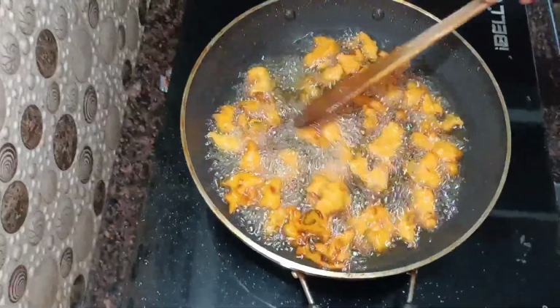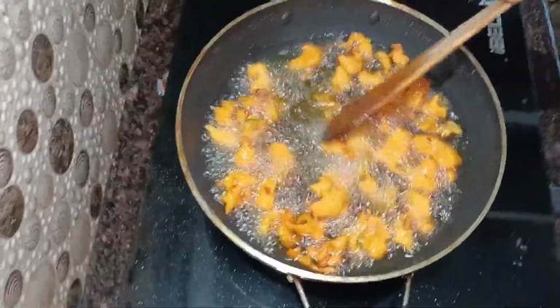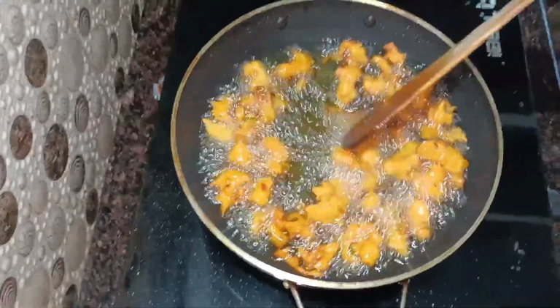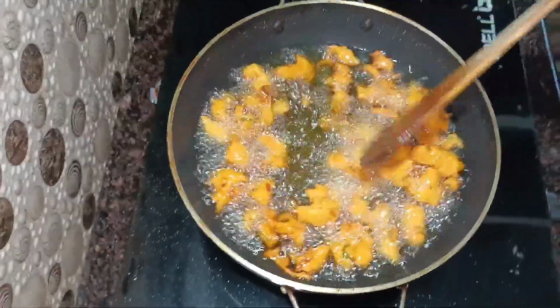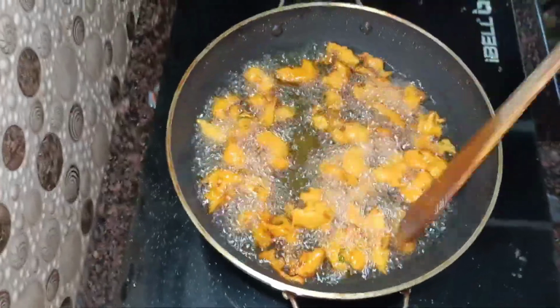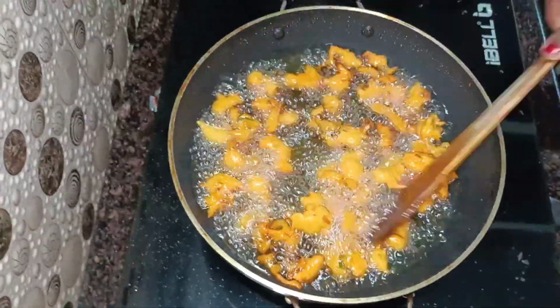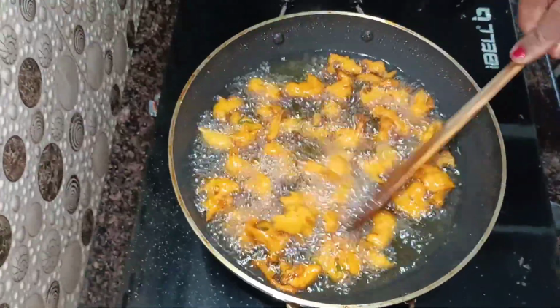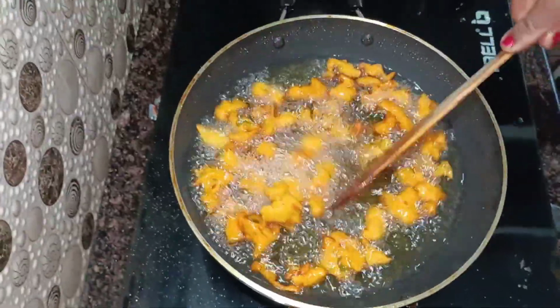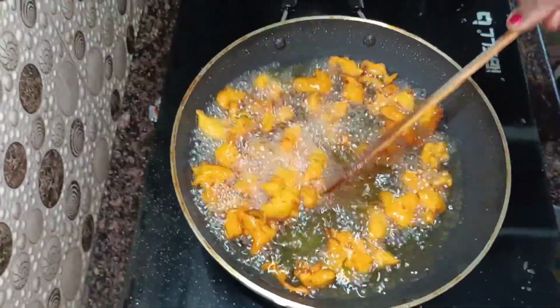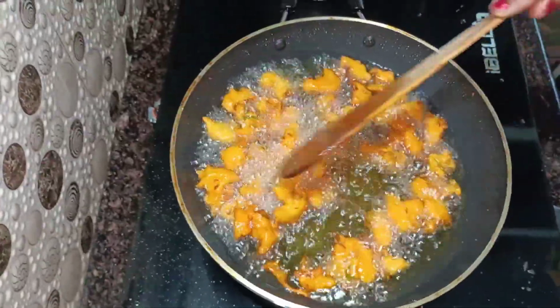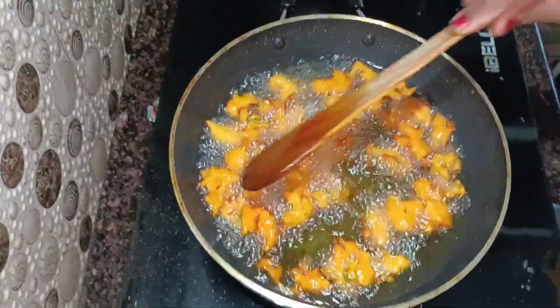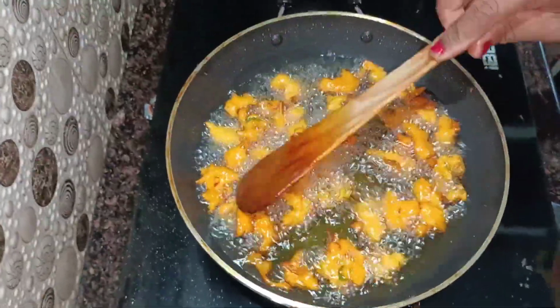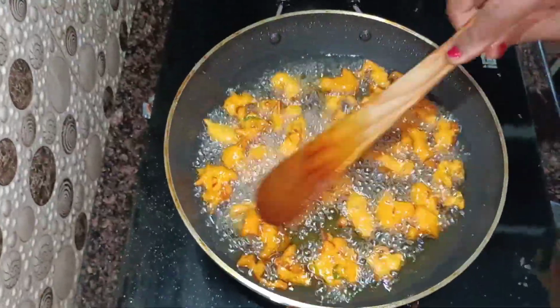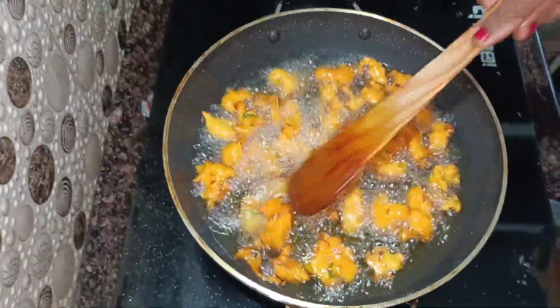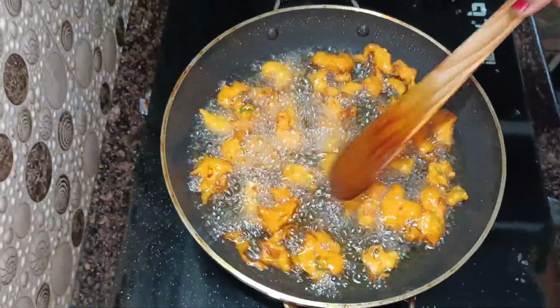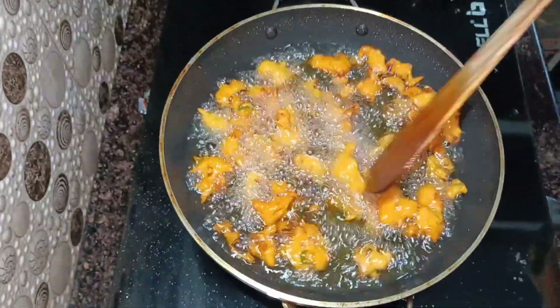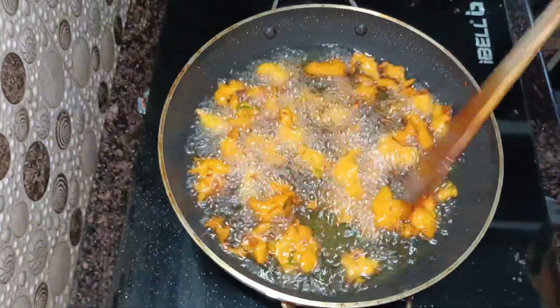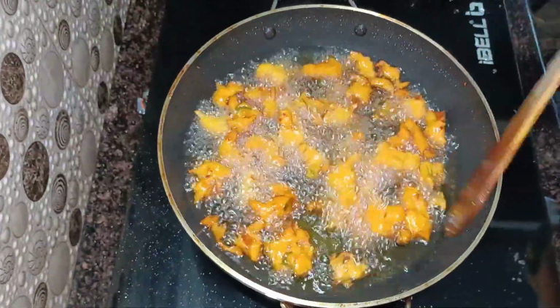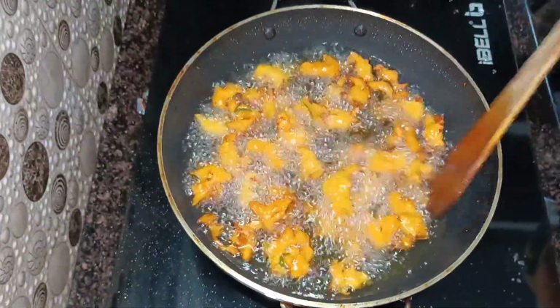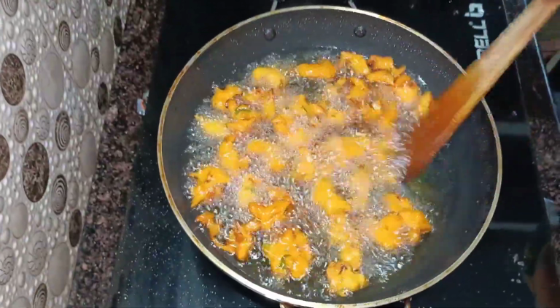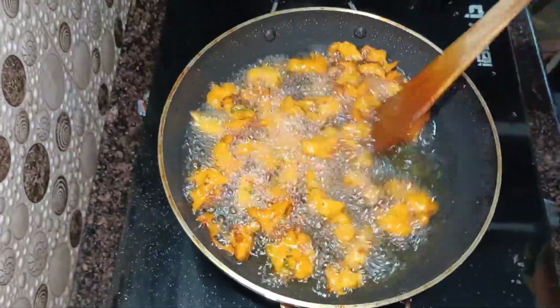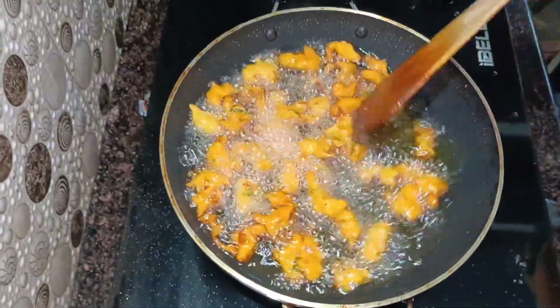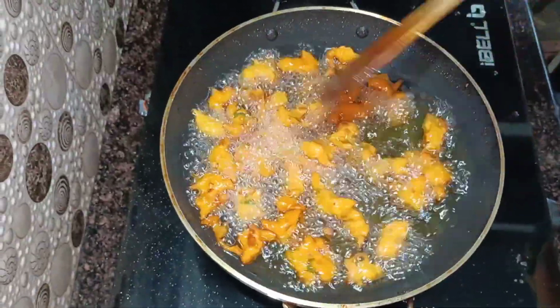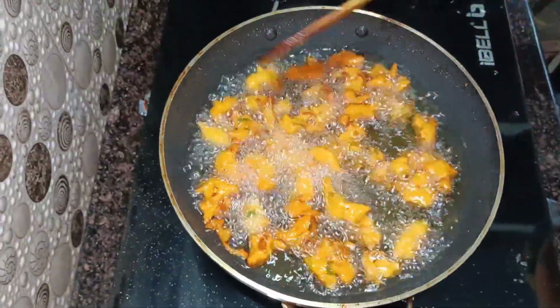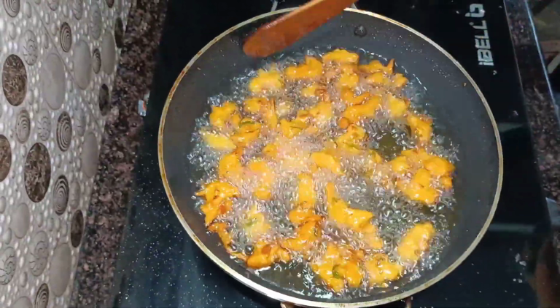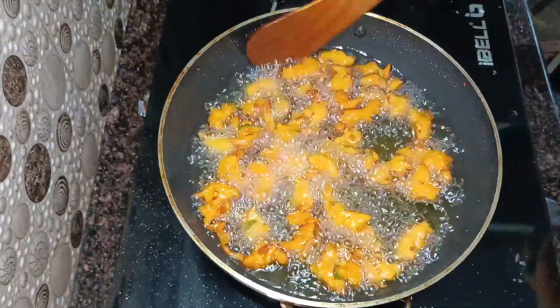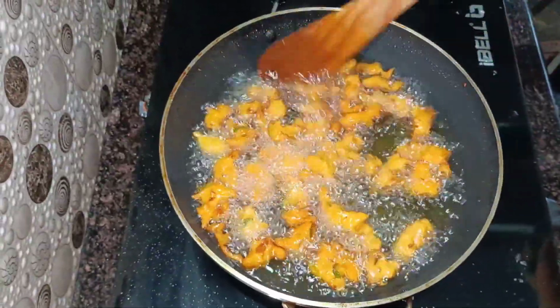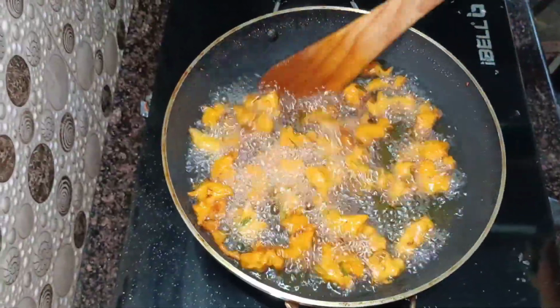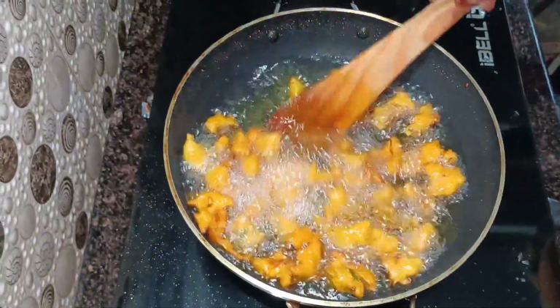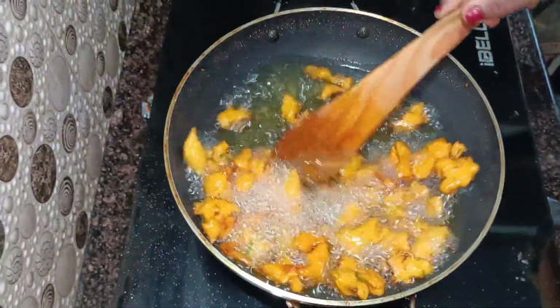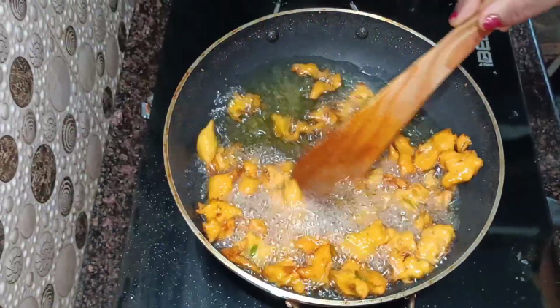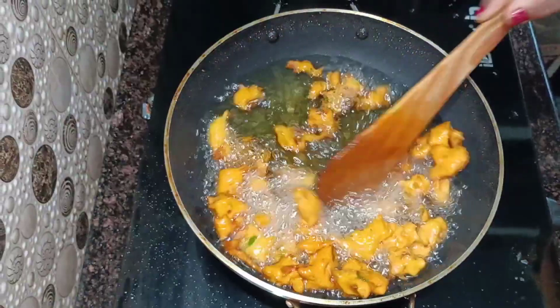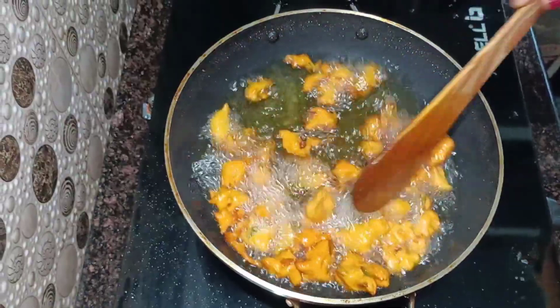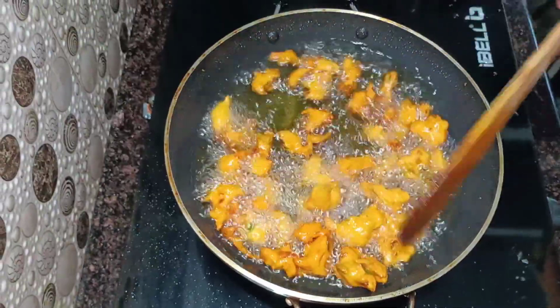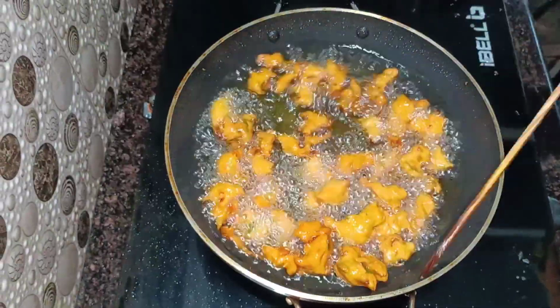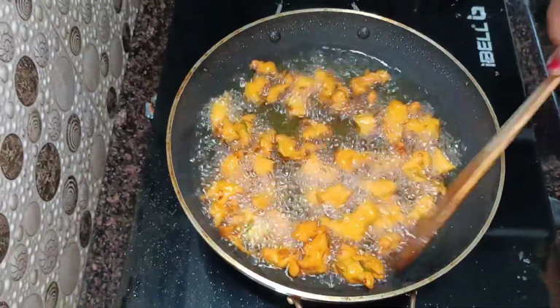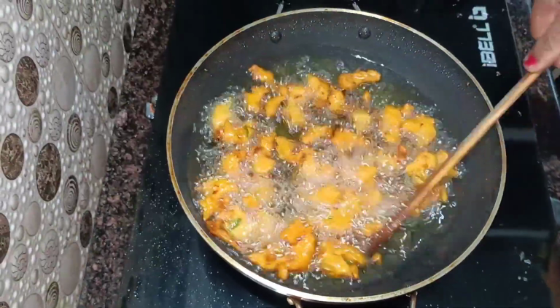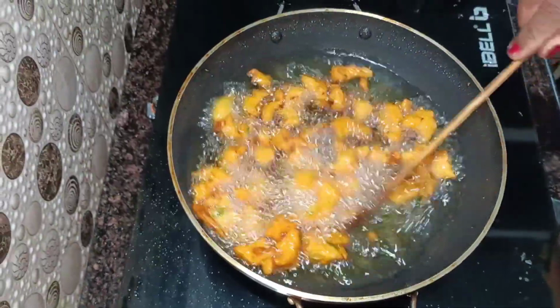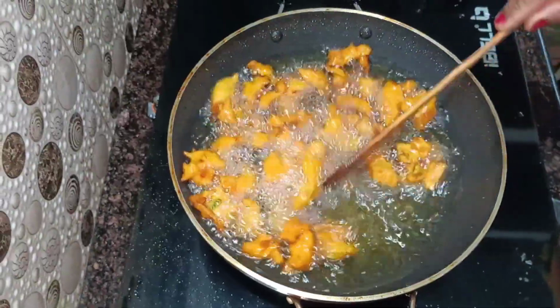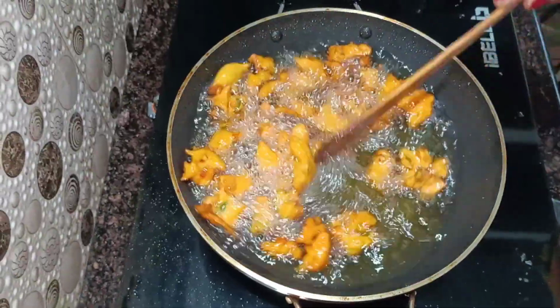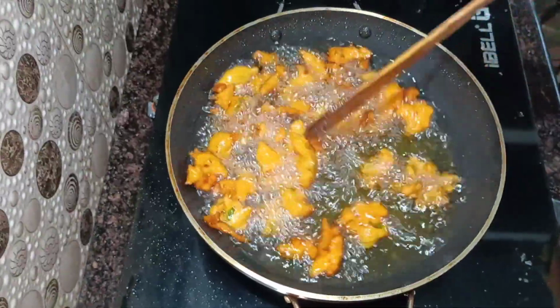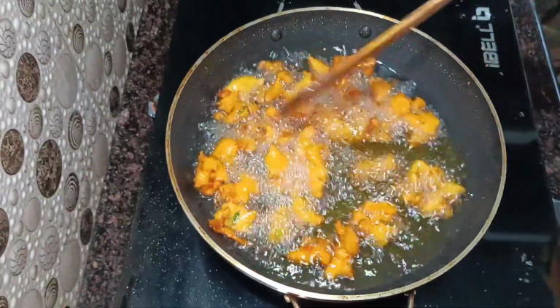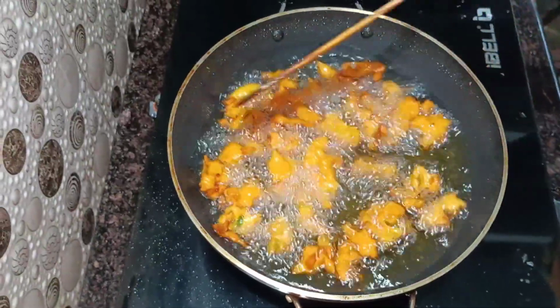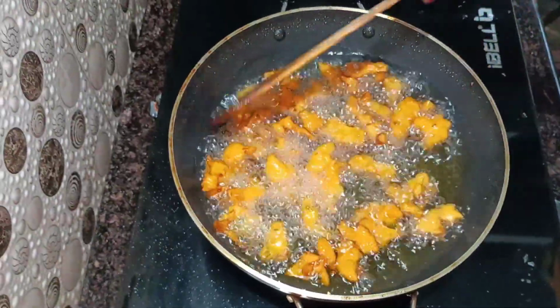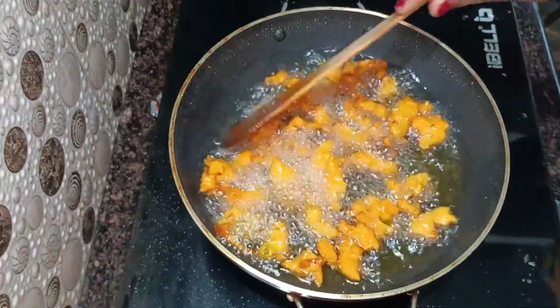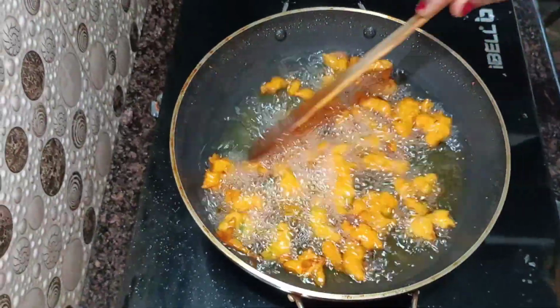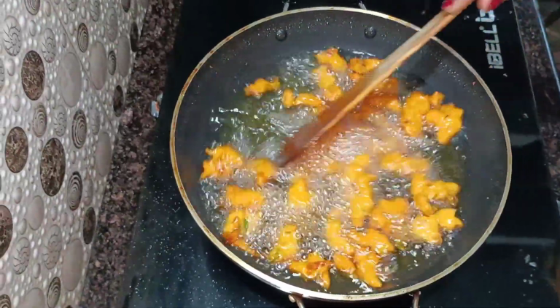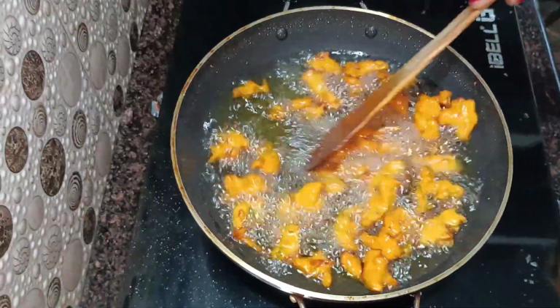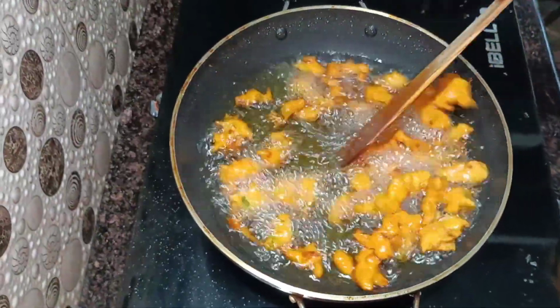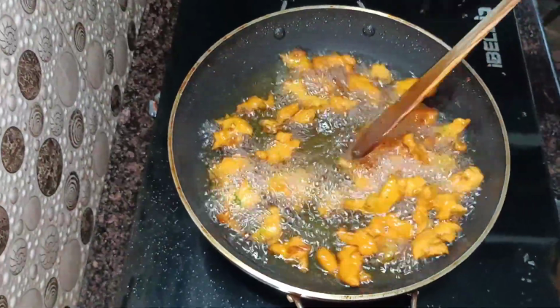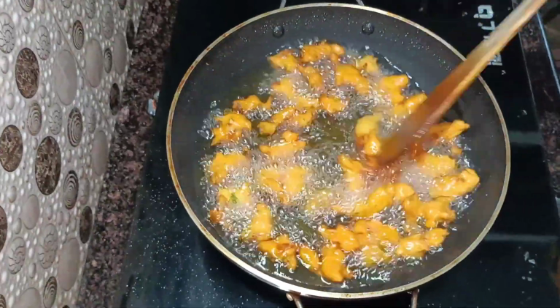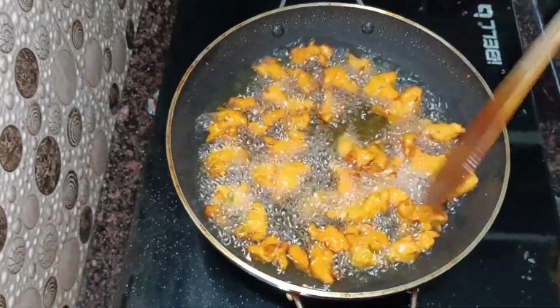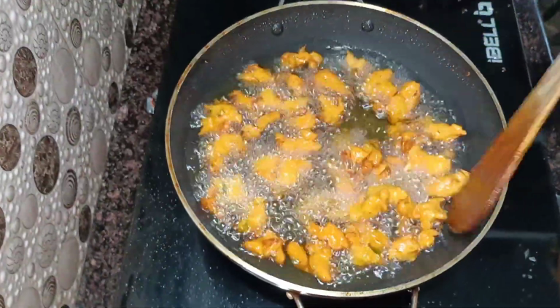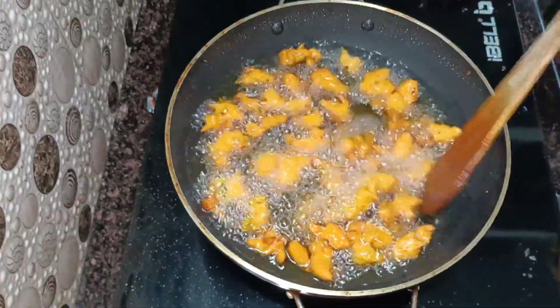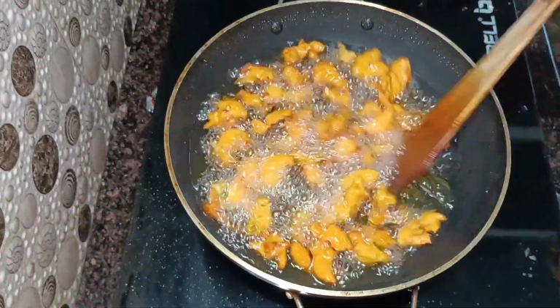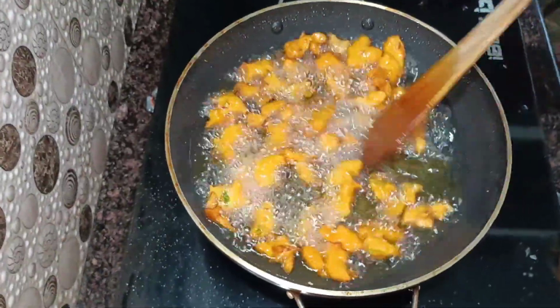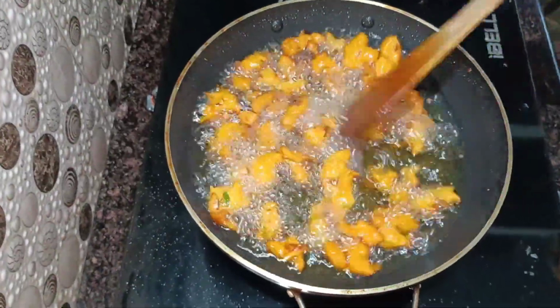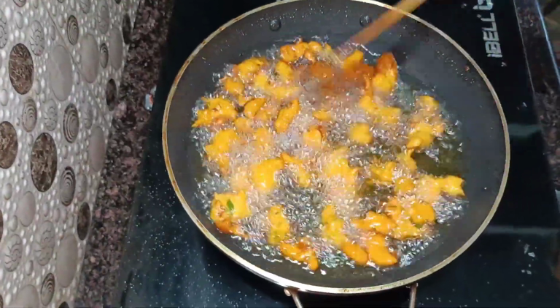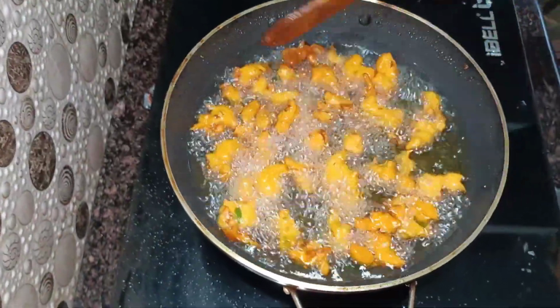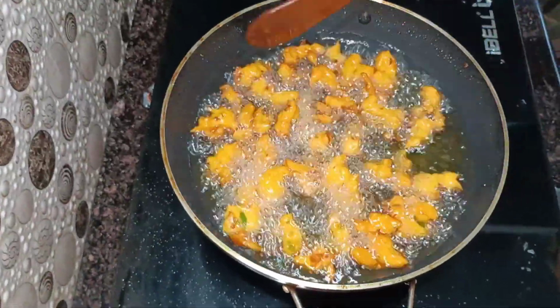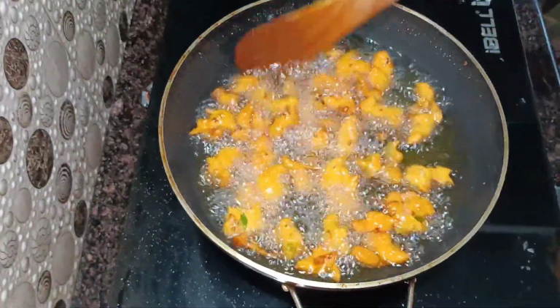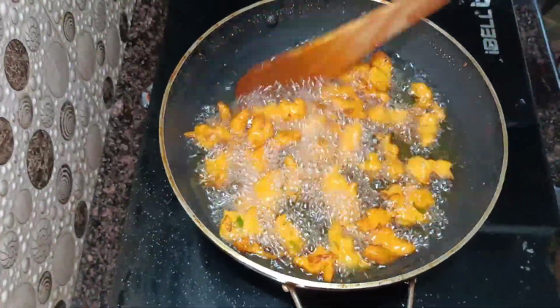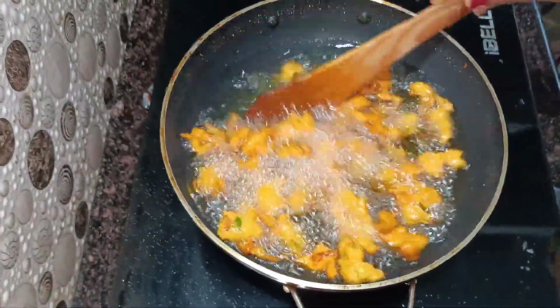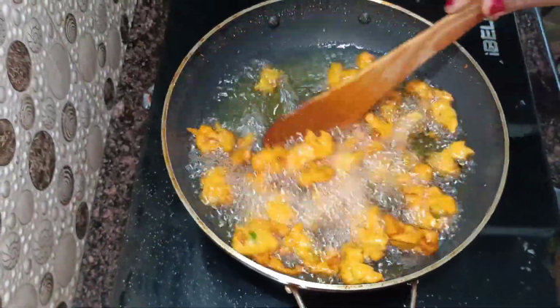Hi friends, welcome back to the VSK Kitchen. I am going to show you the recipe. It's very easy to make.